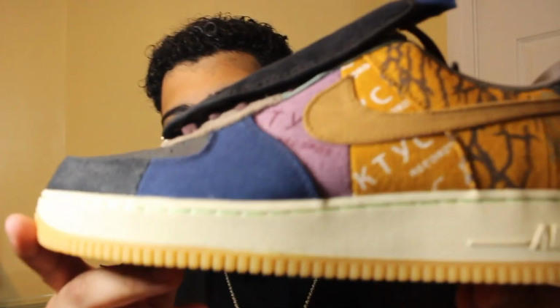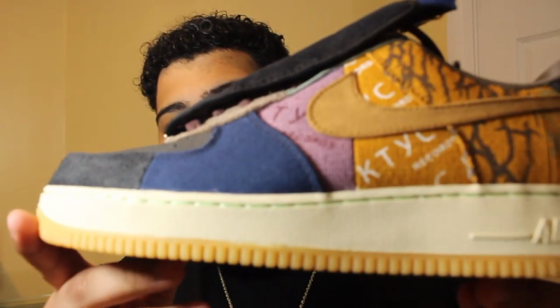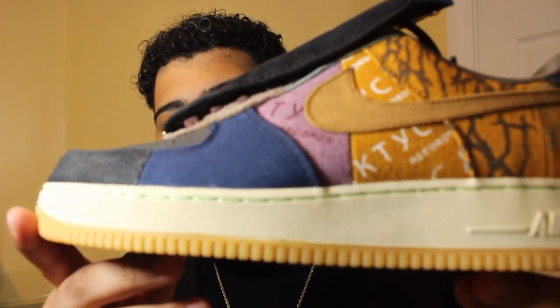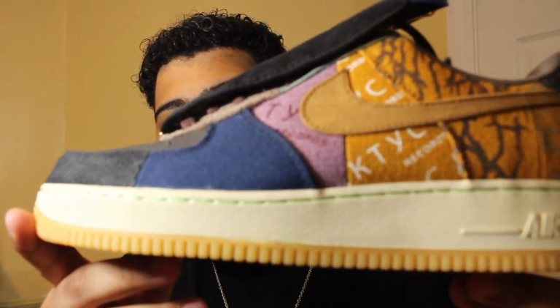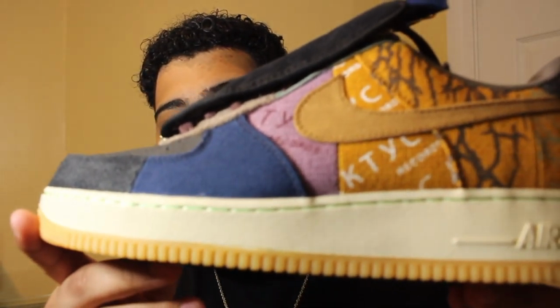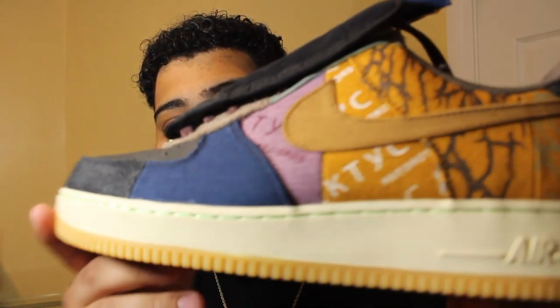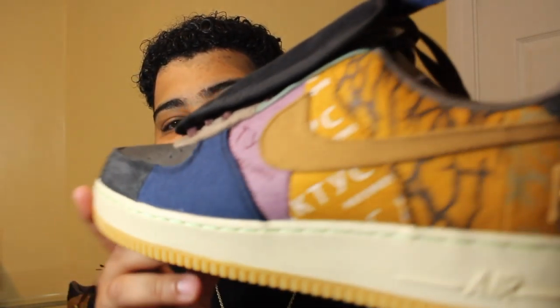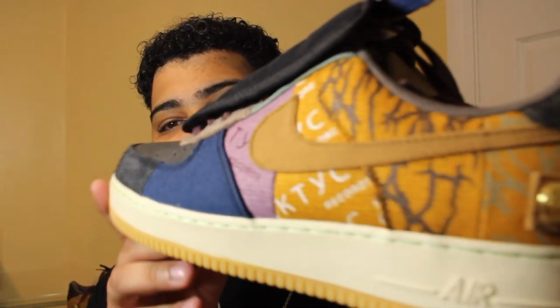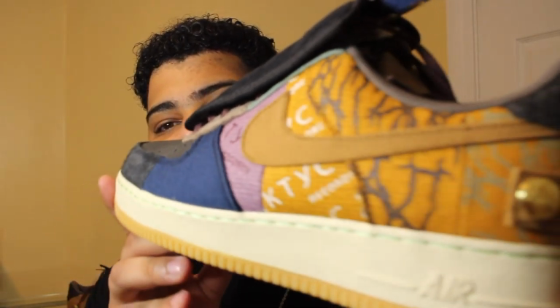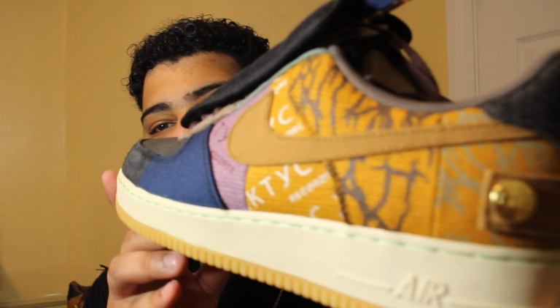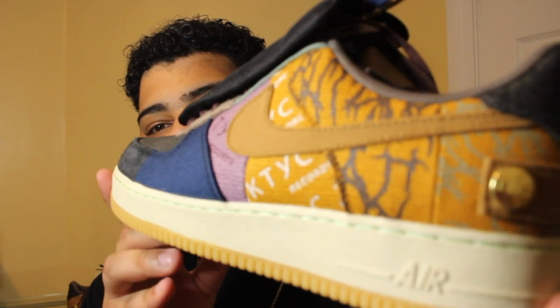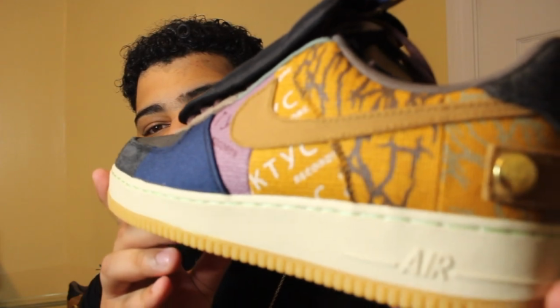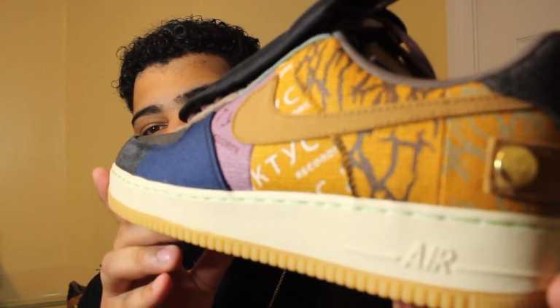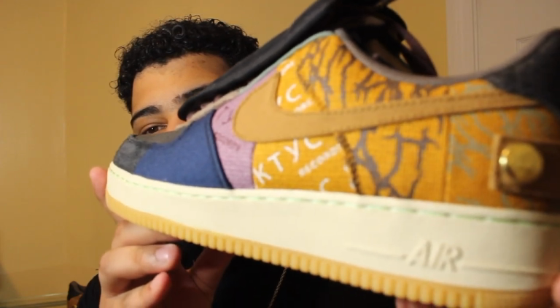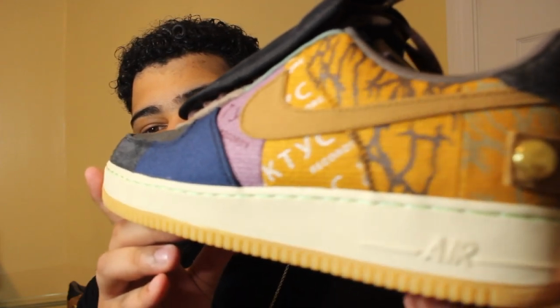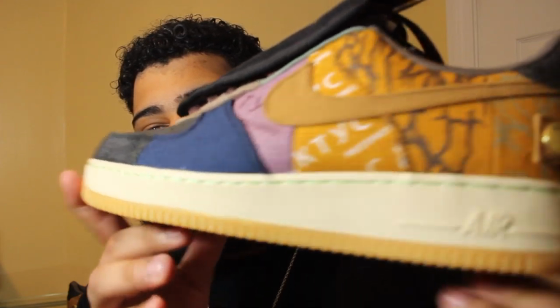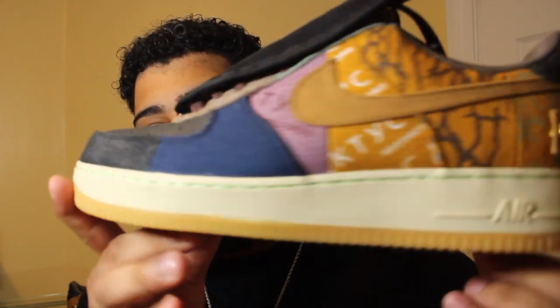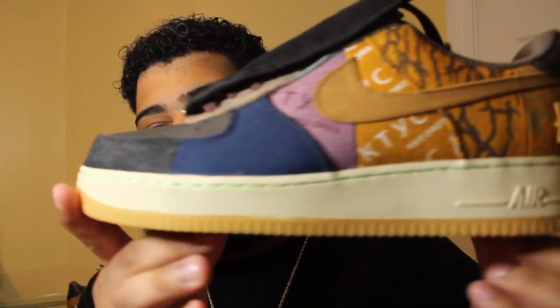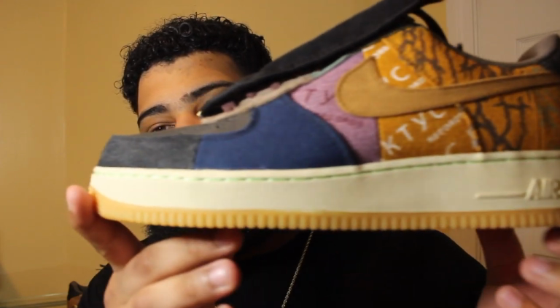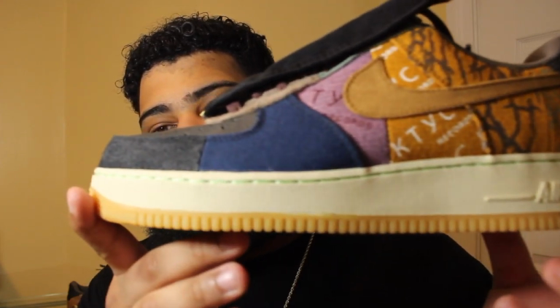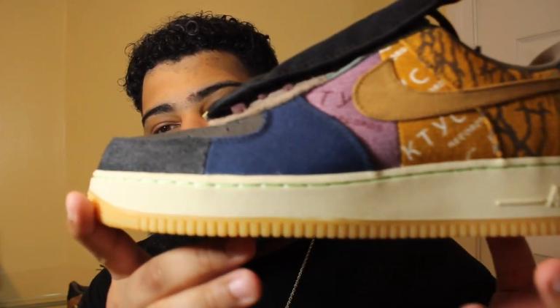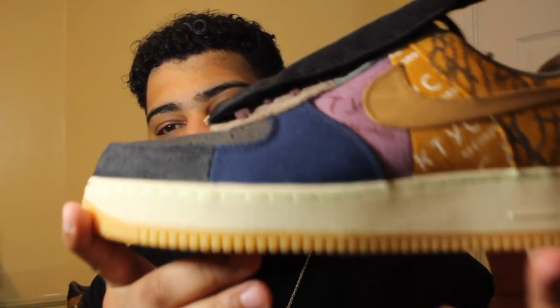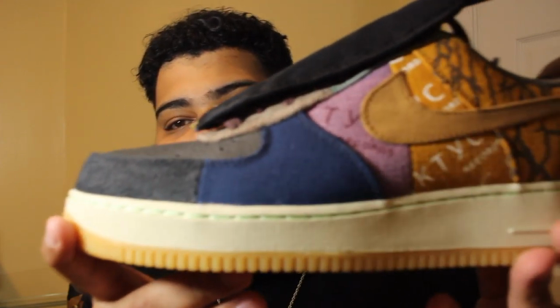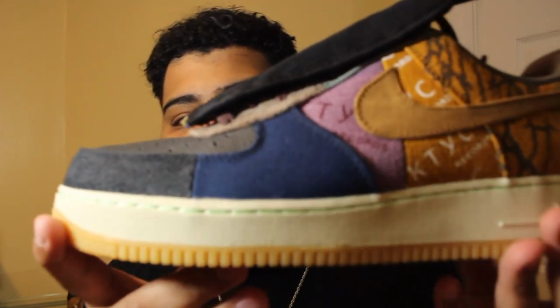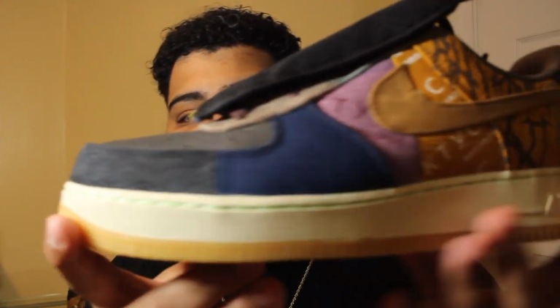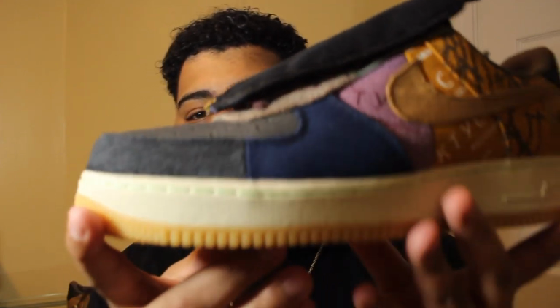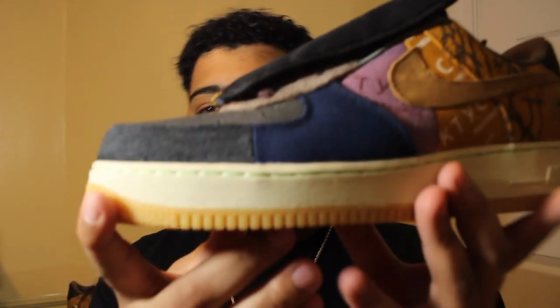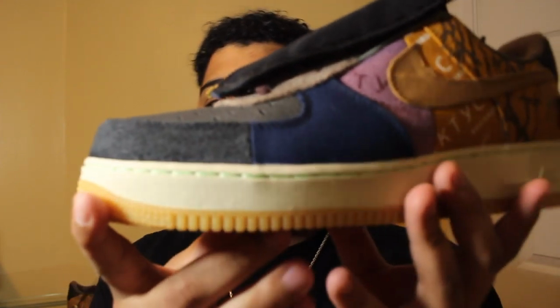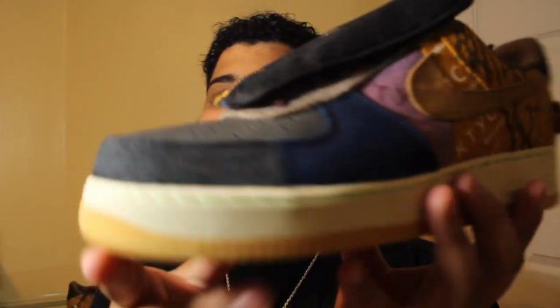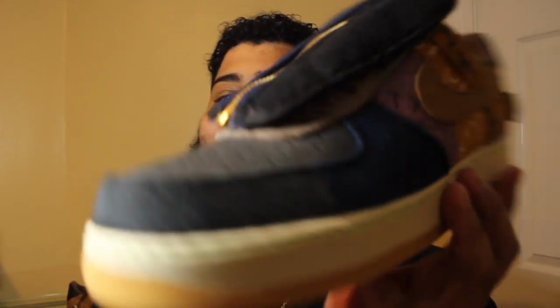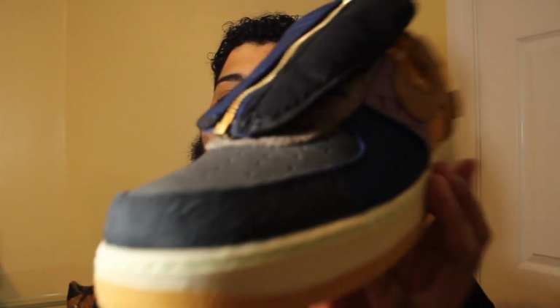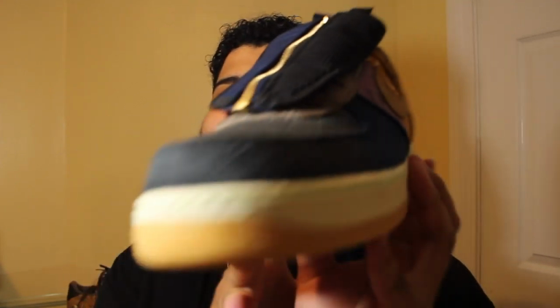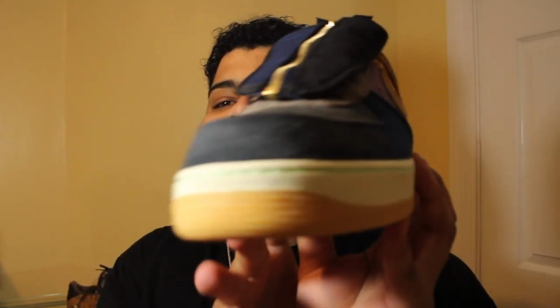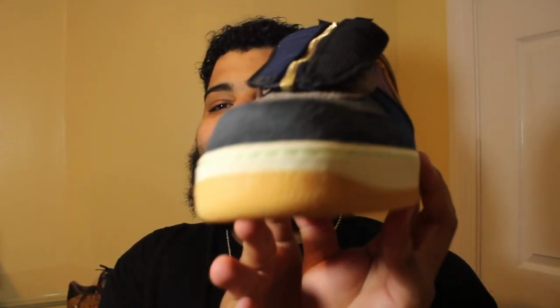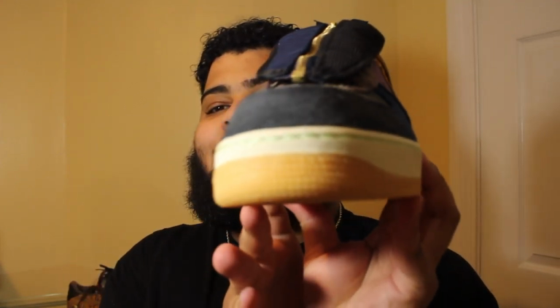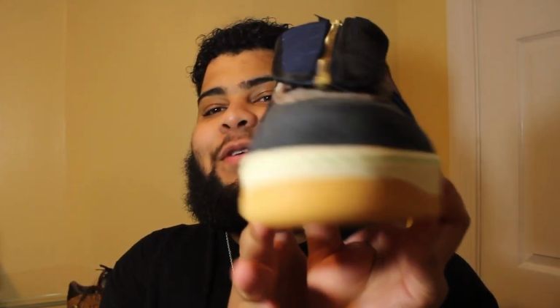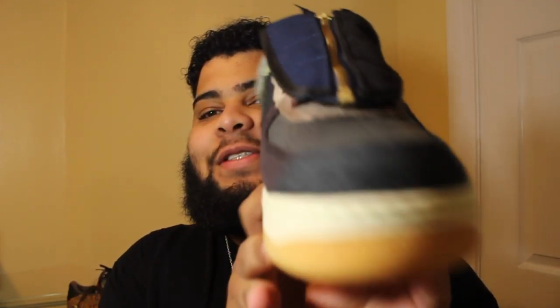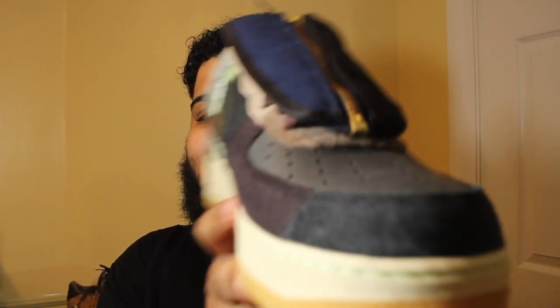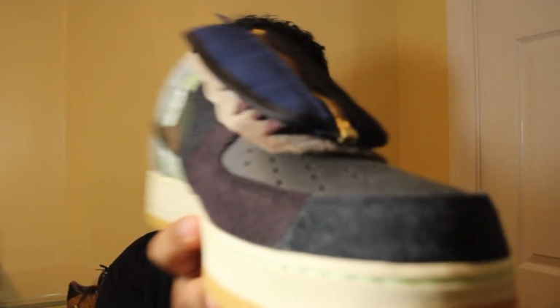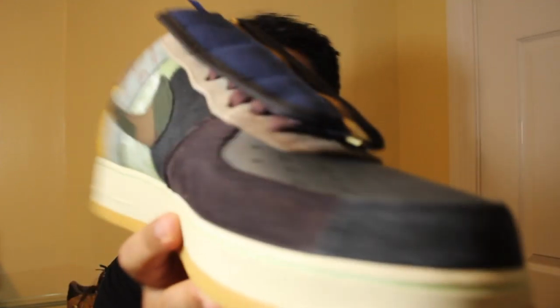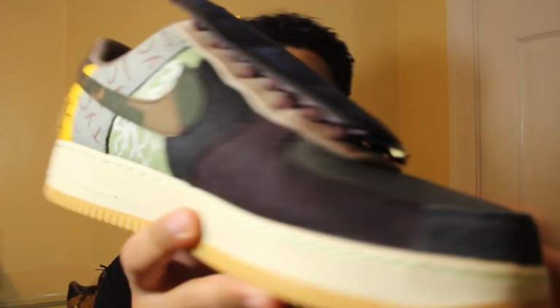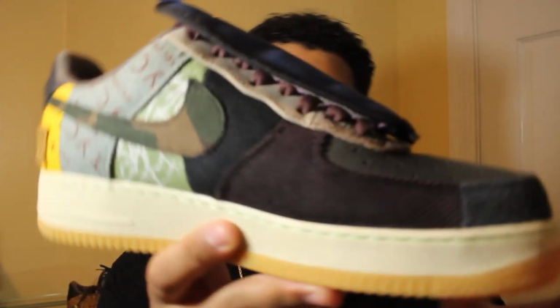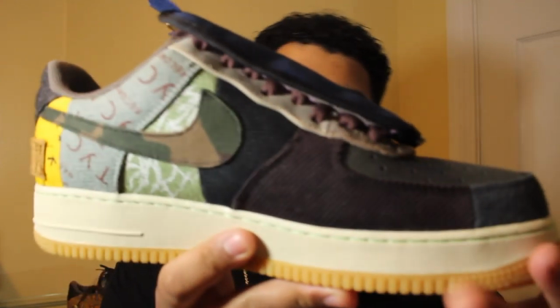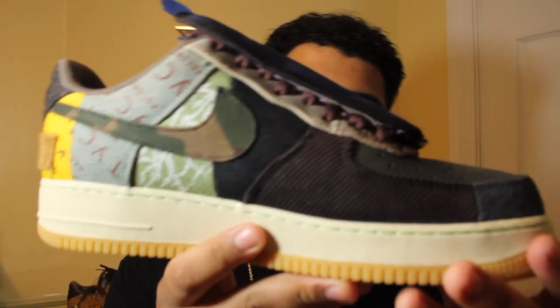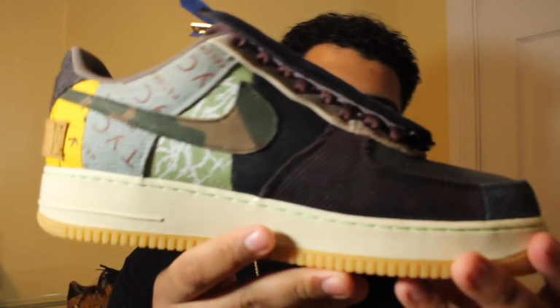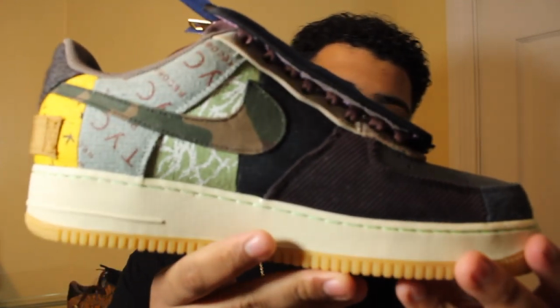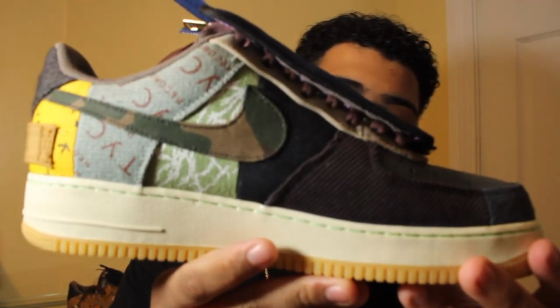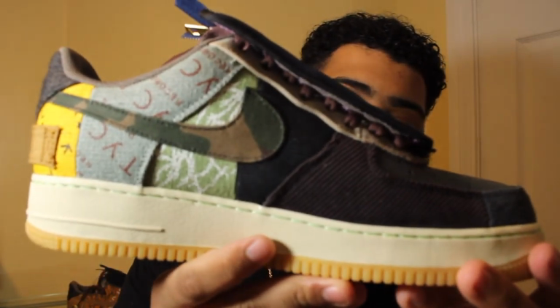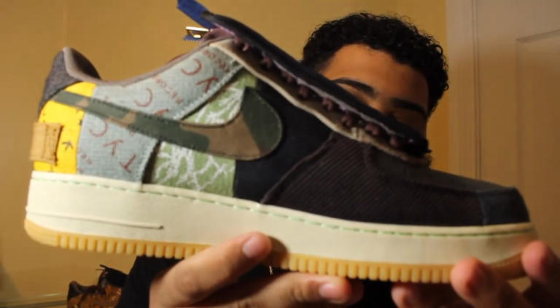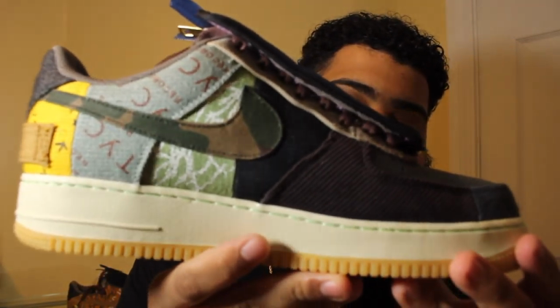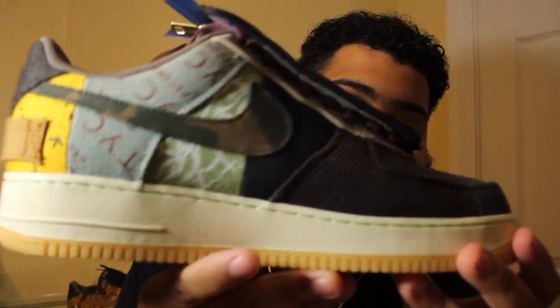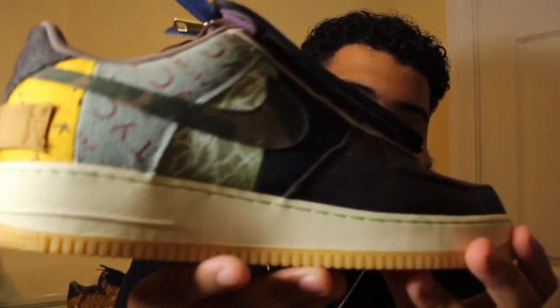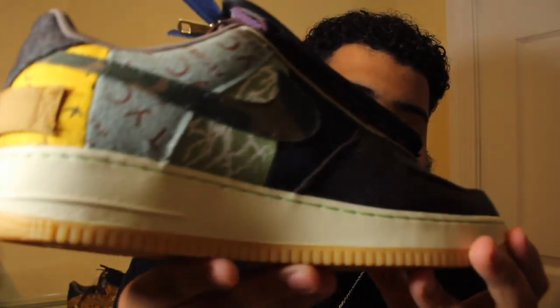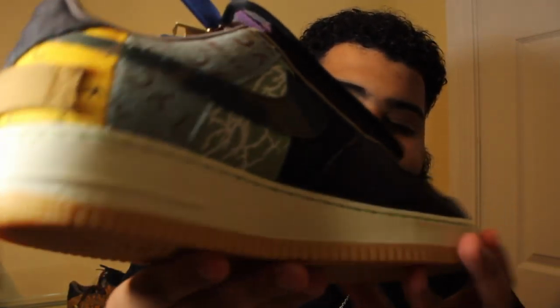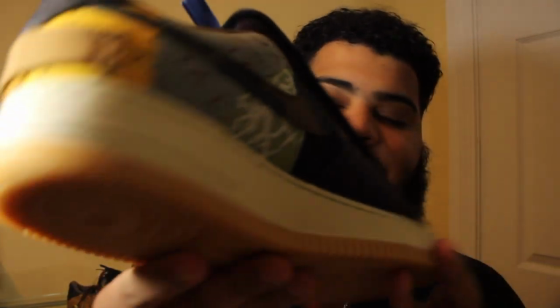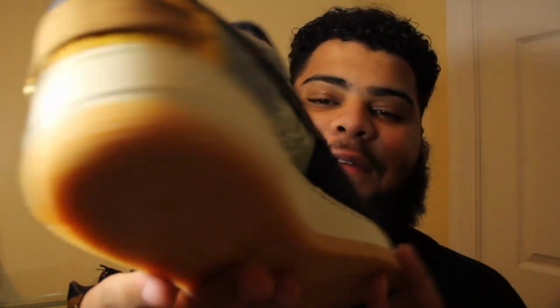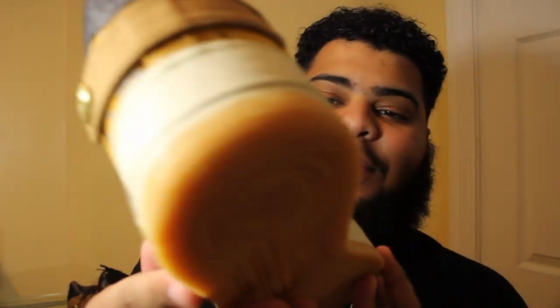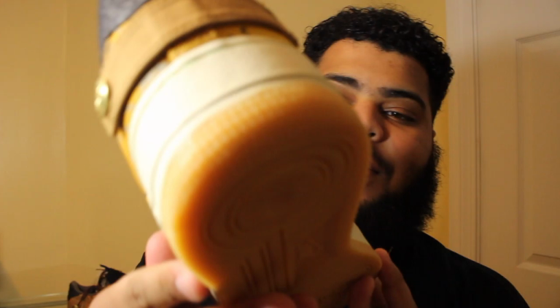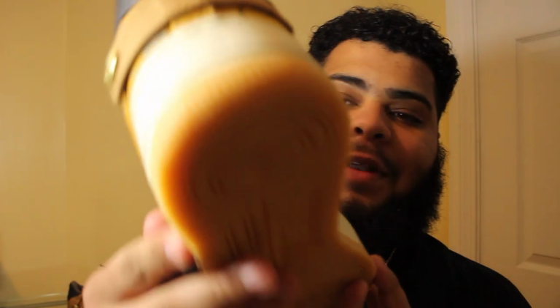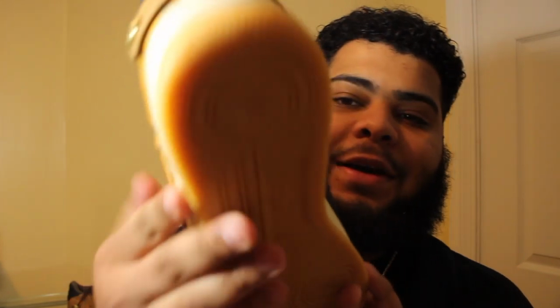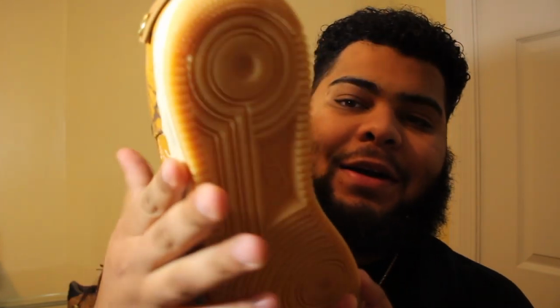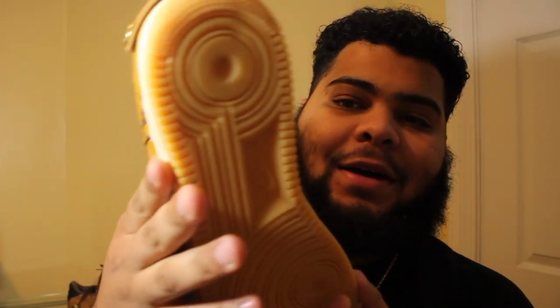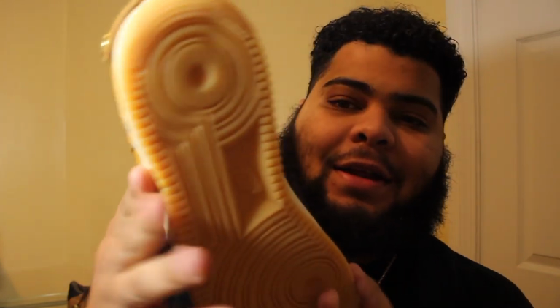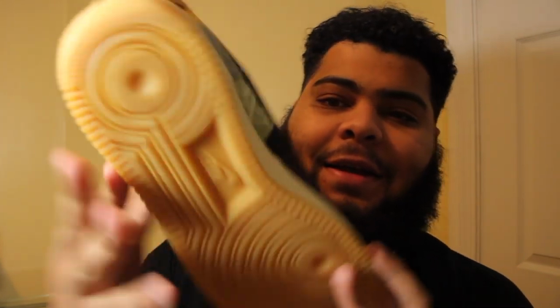Bang! Cactus Jack Air Forces. It's Travis Scott Forces, whatever you want to call it.